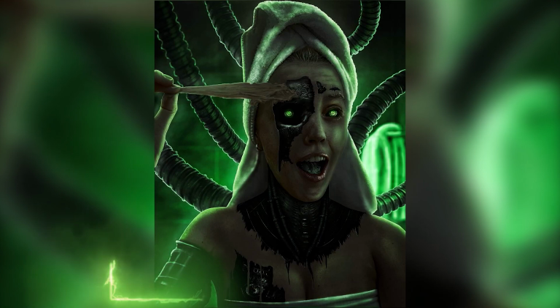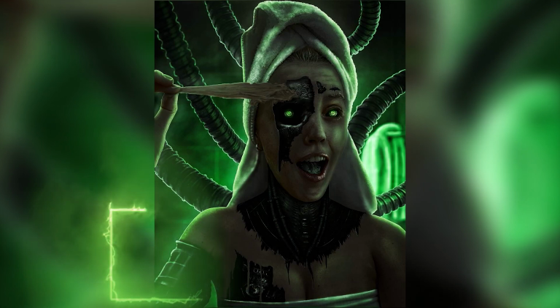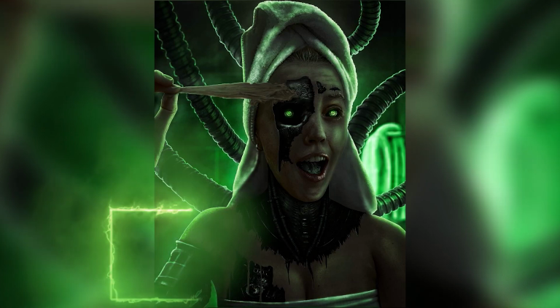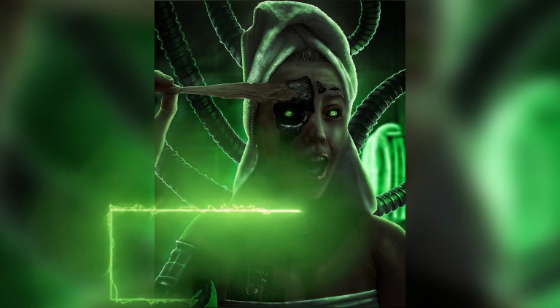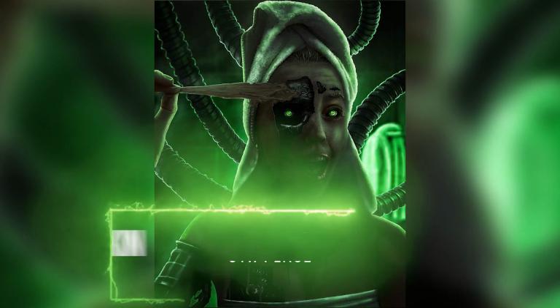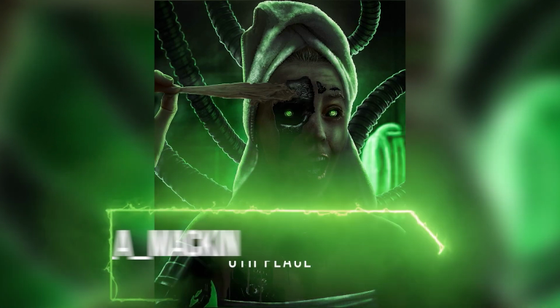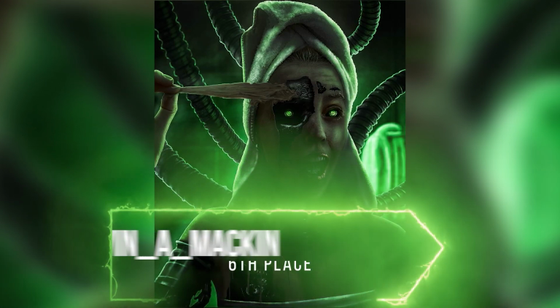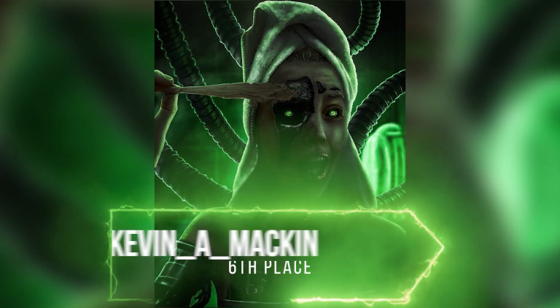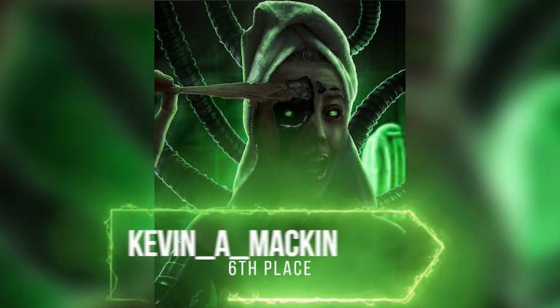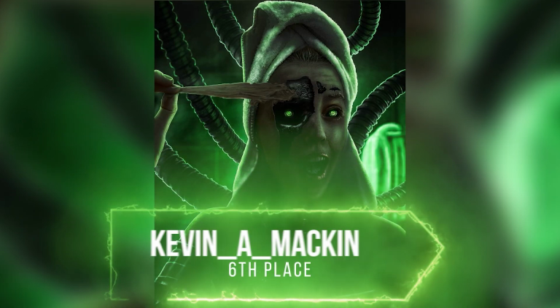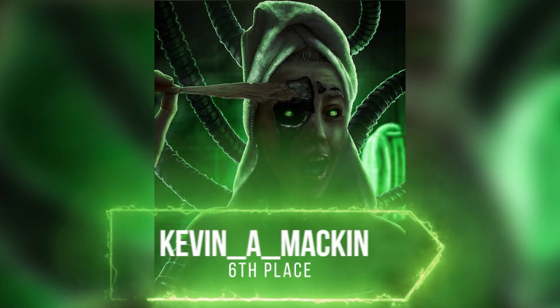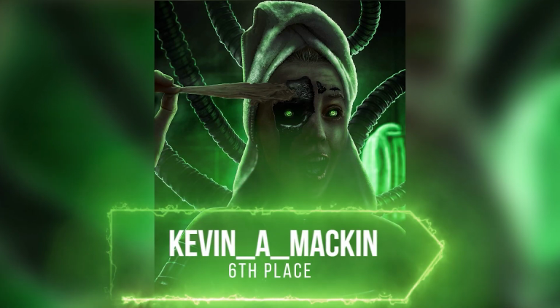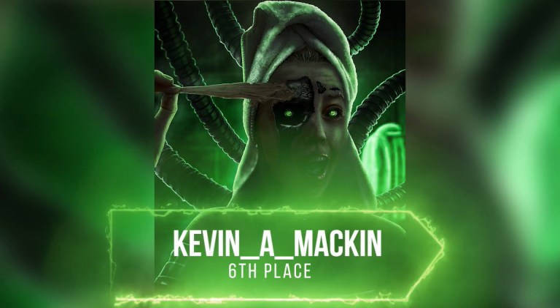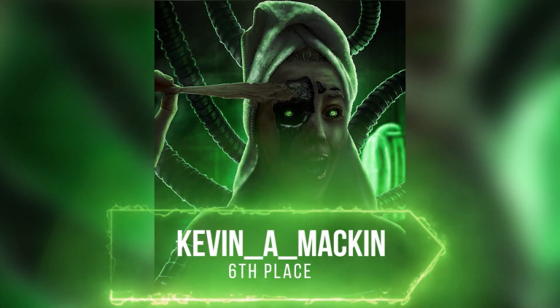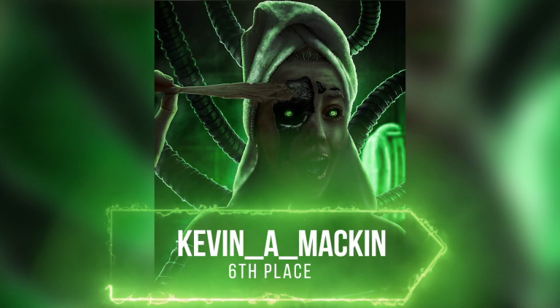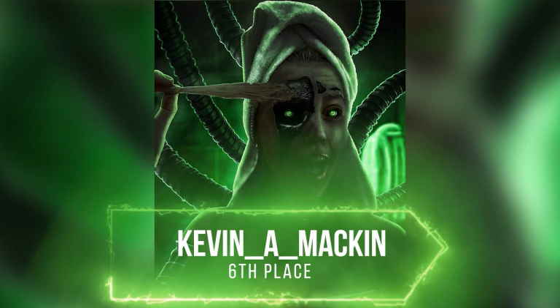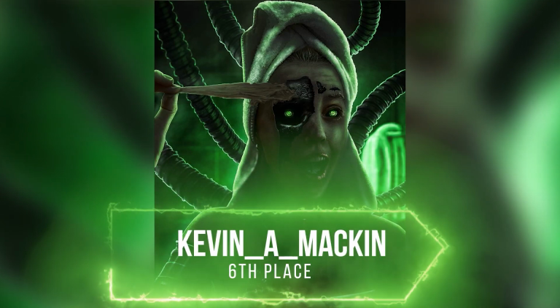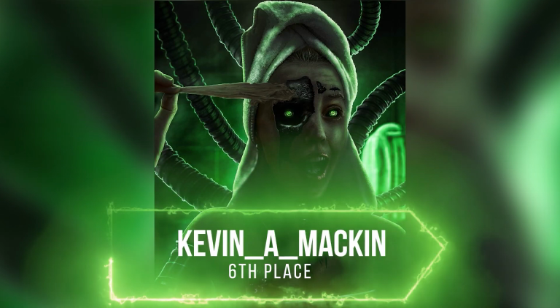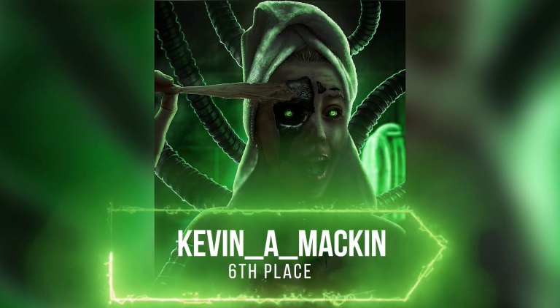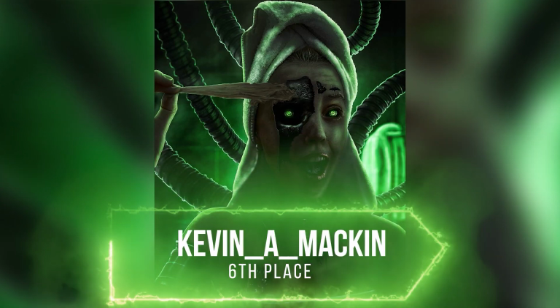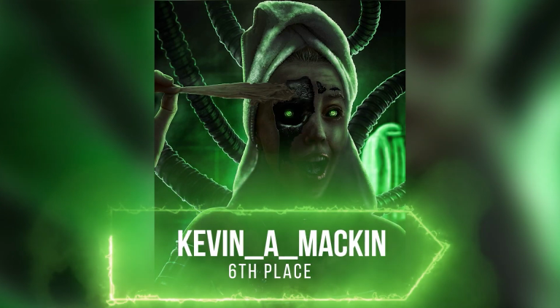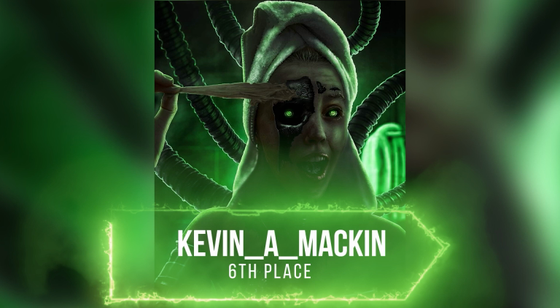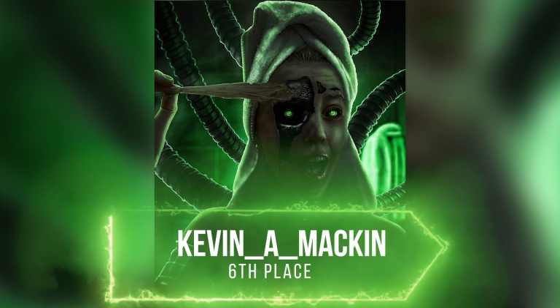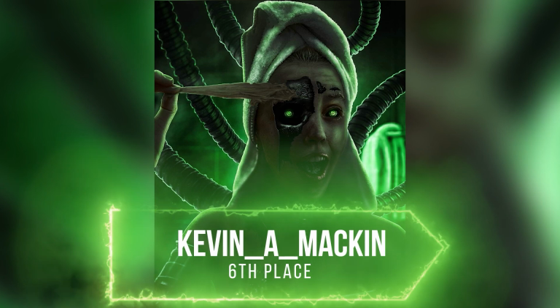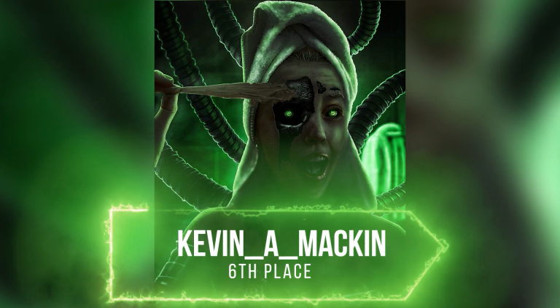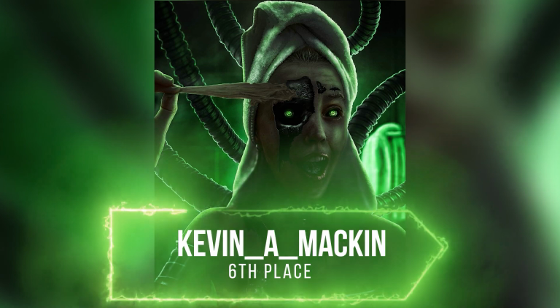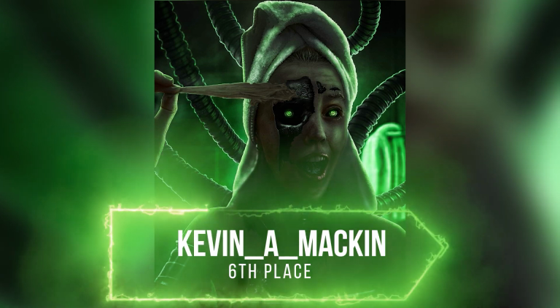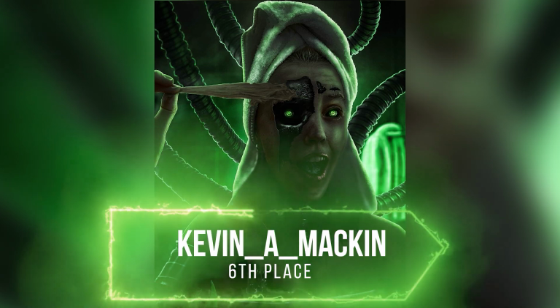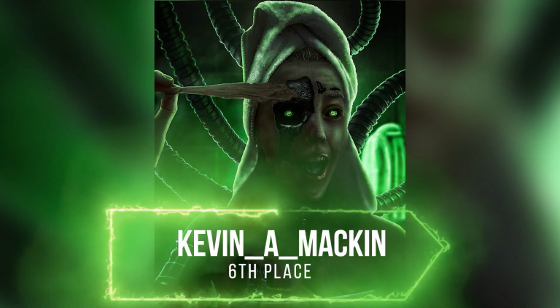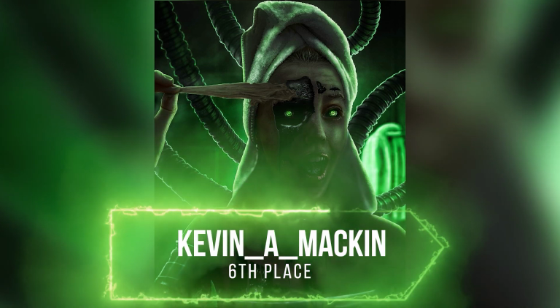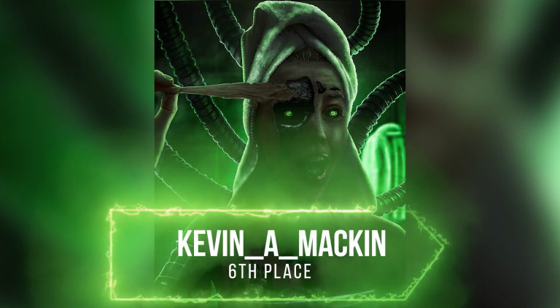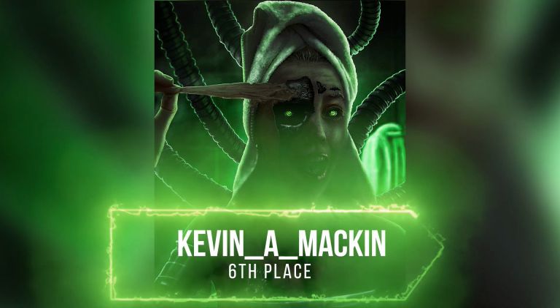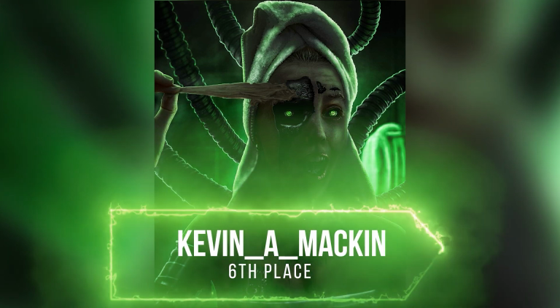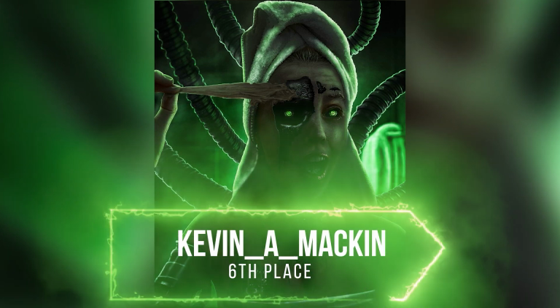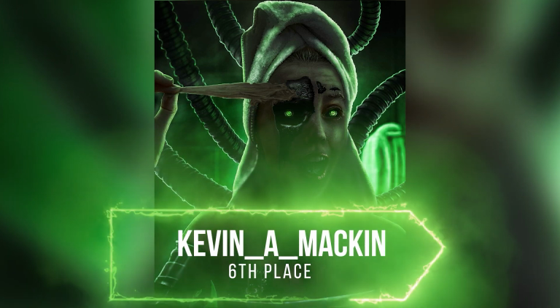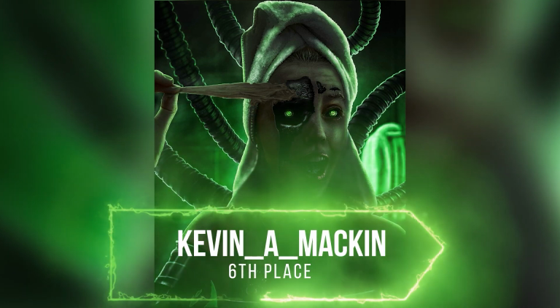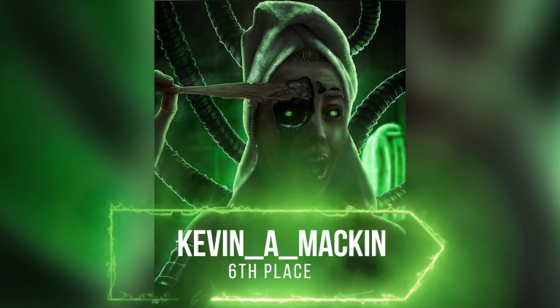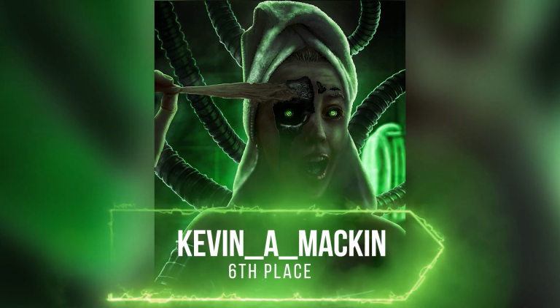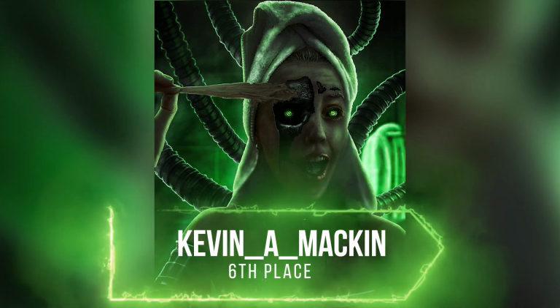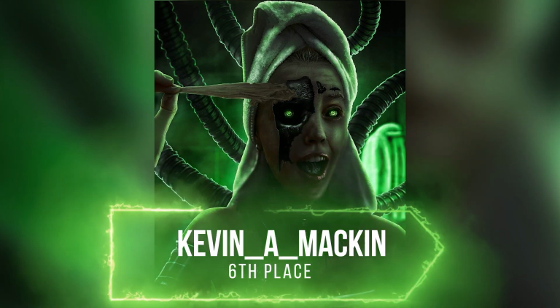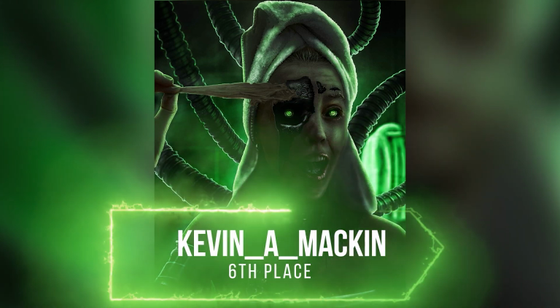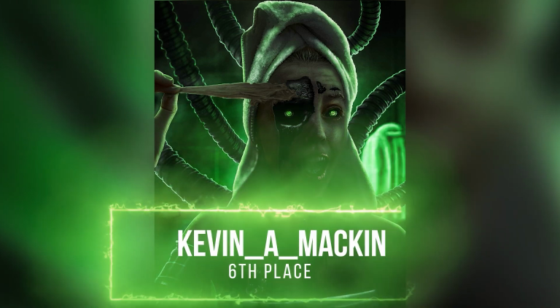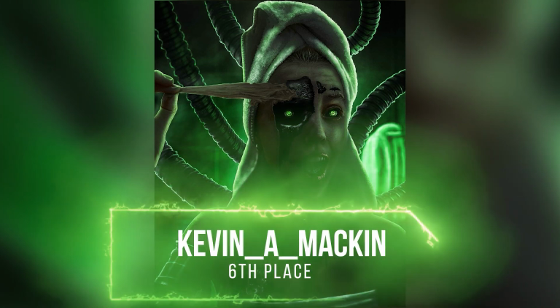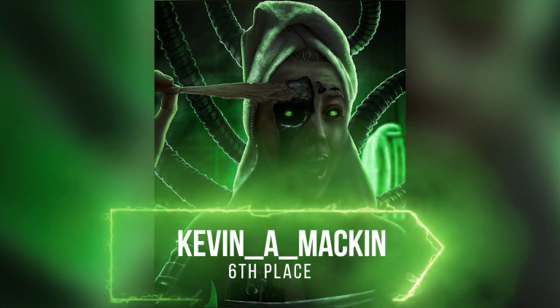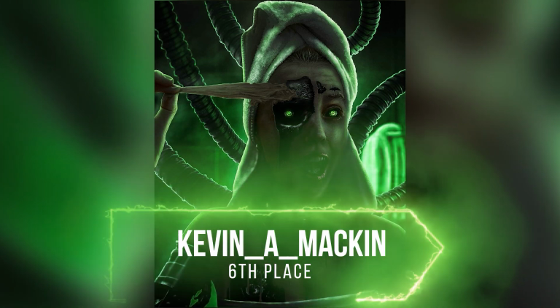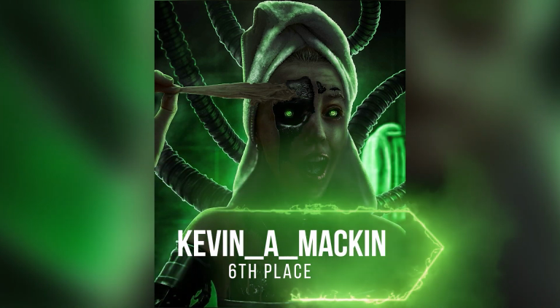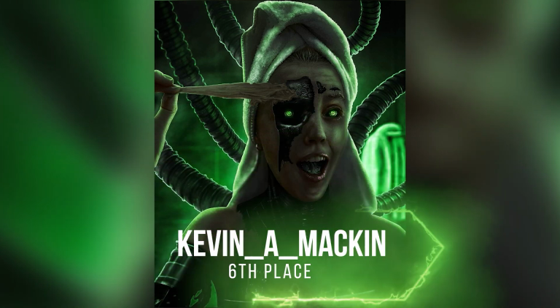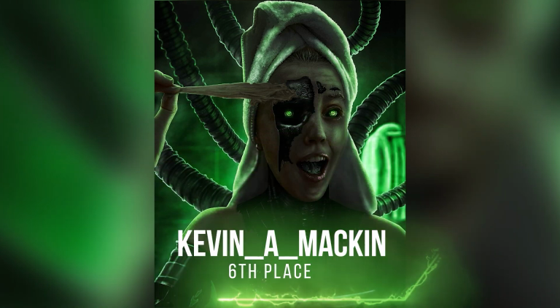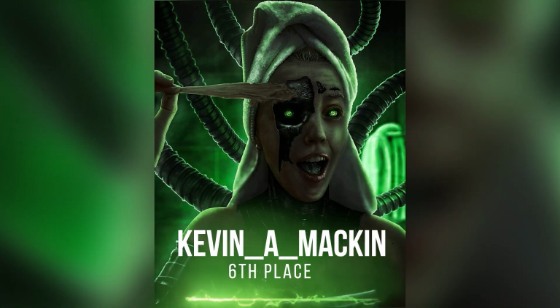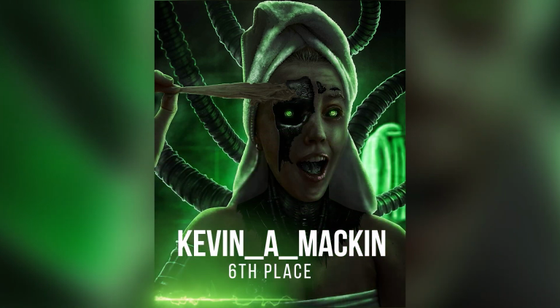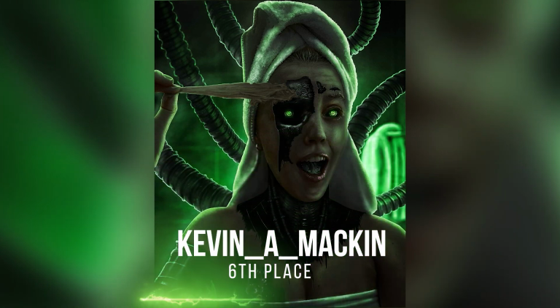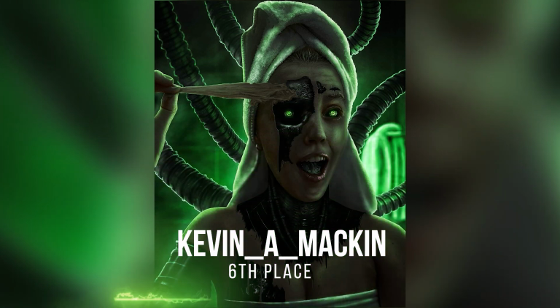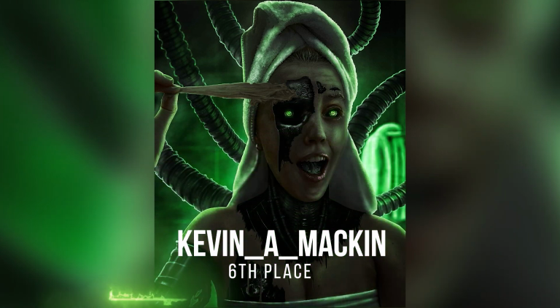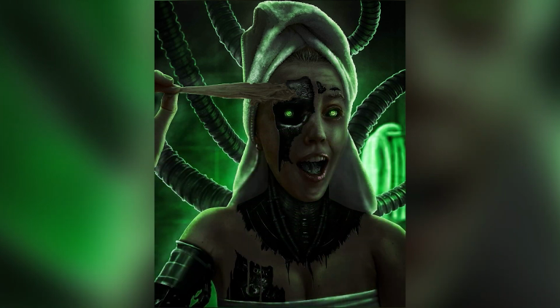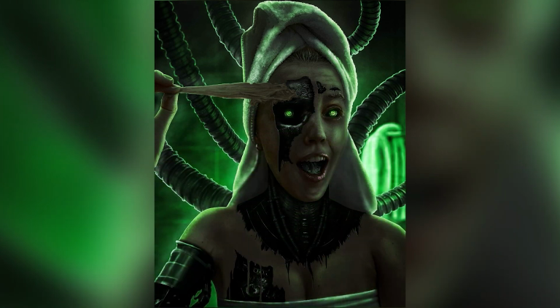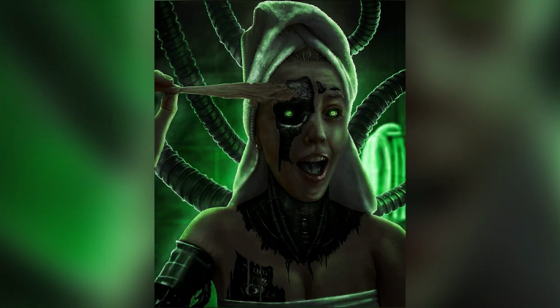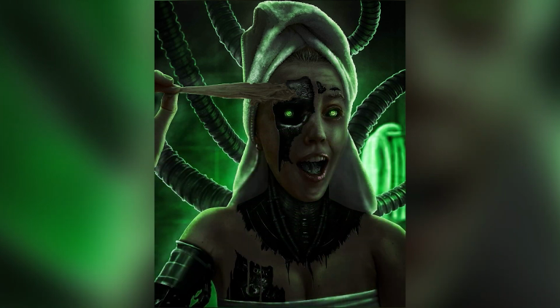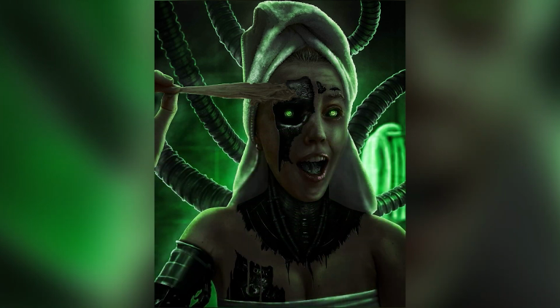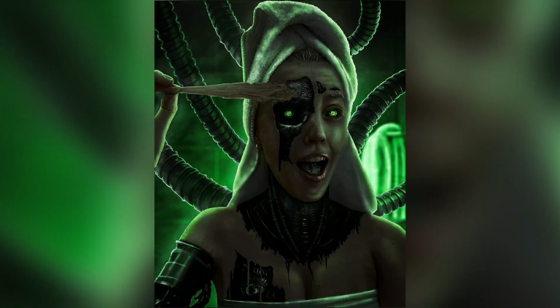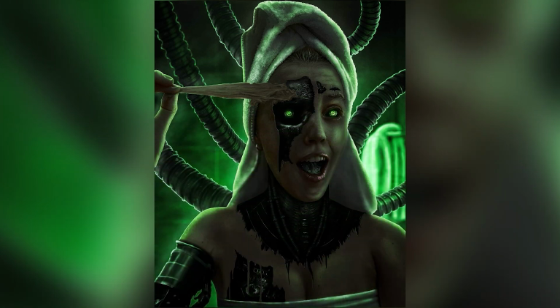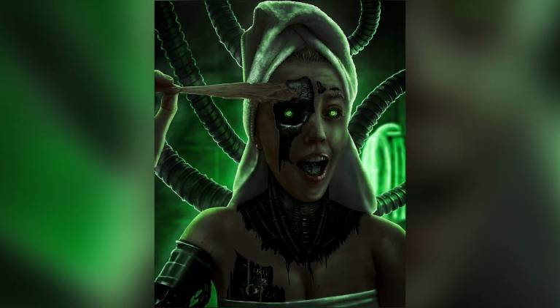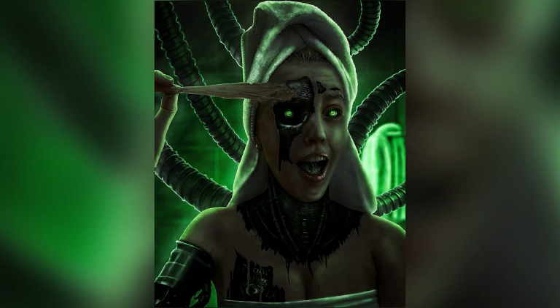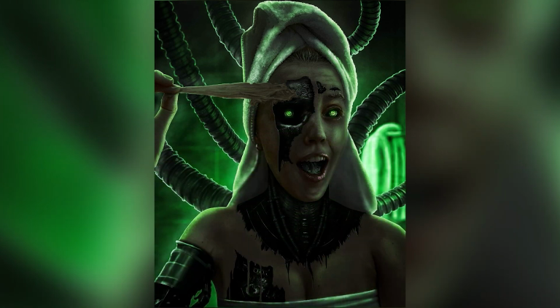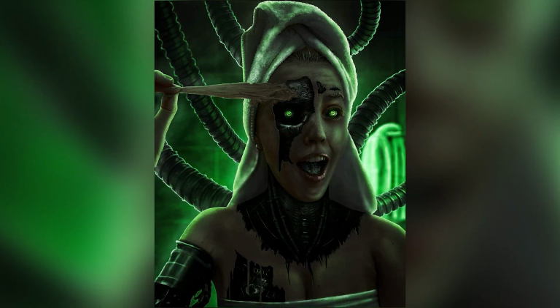Kevin took the 6th place this time with this really scary idea of a cyborg that peels her own skin, and it is really well made. Congrats Kevin!